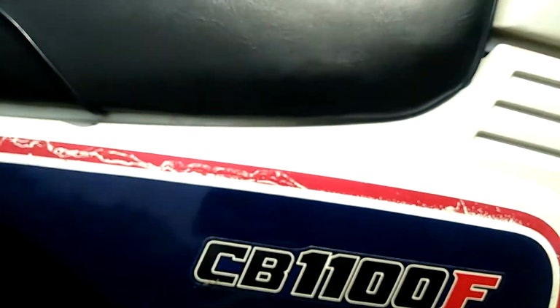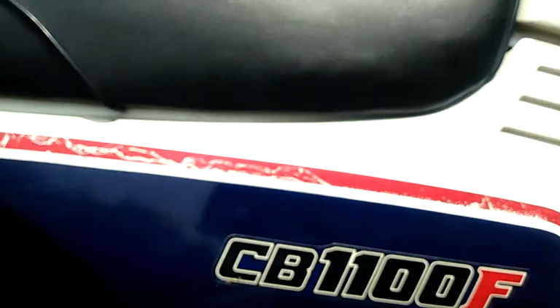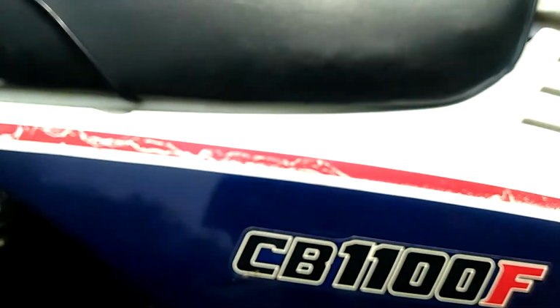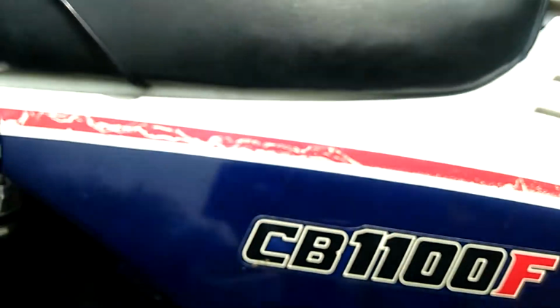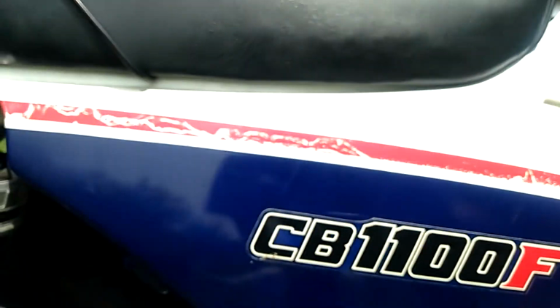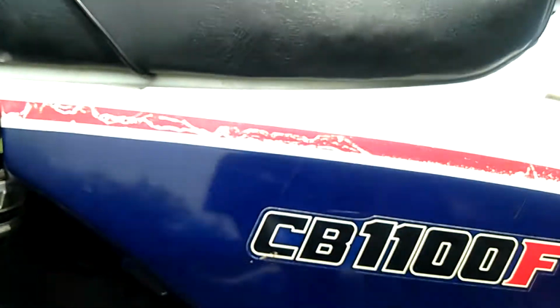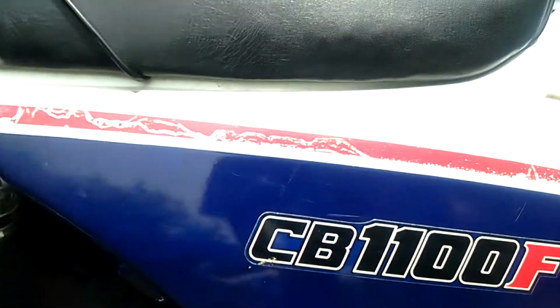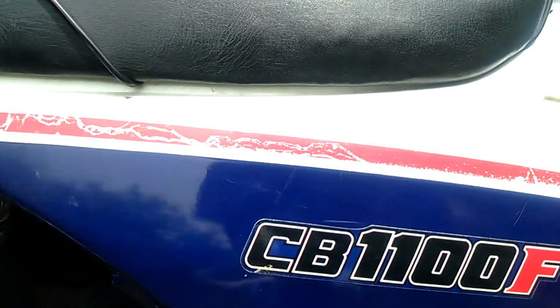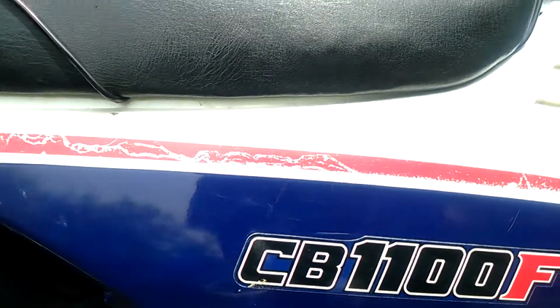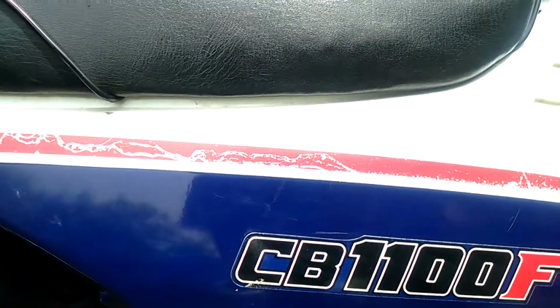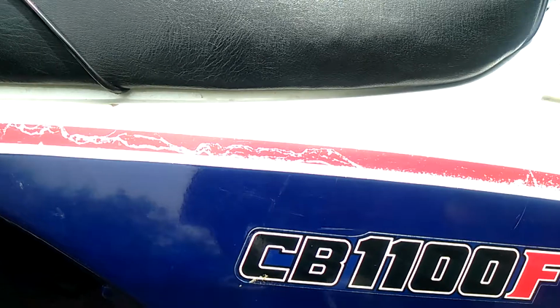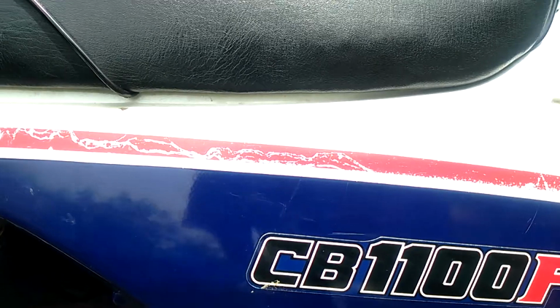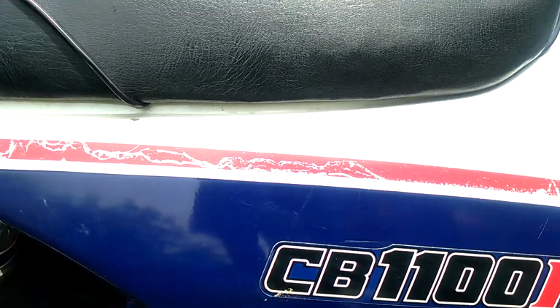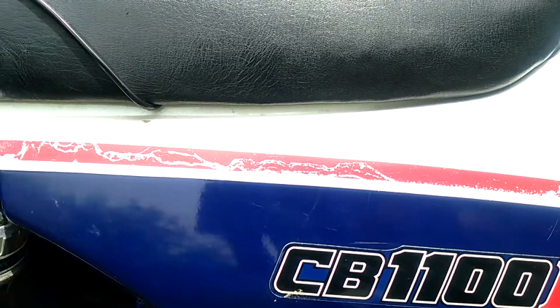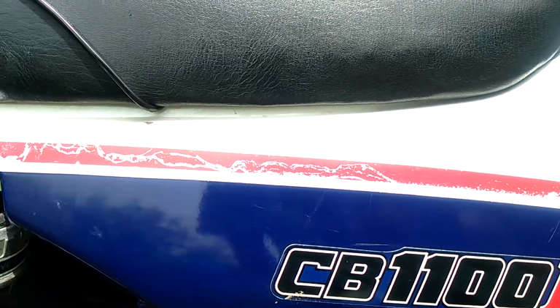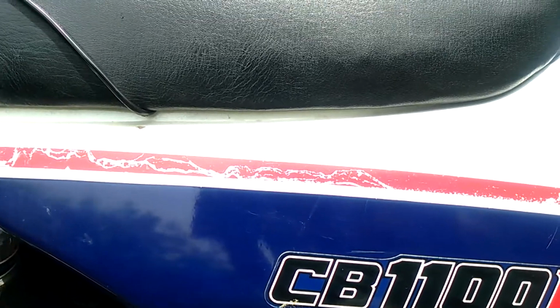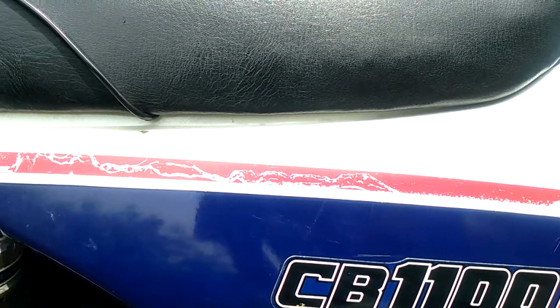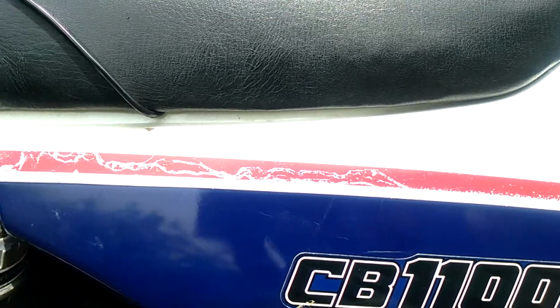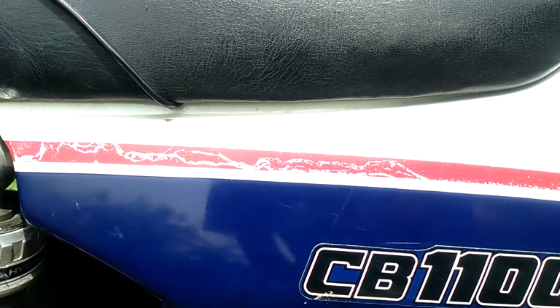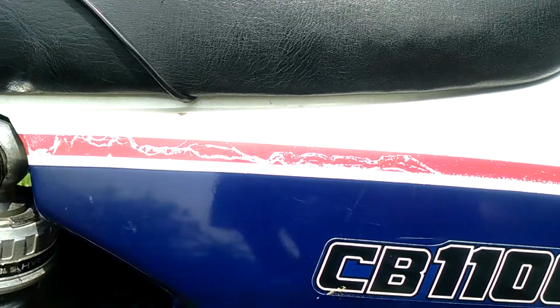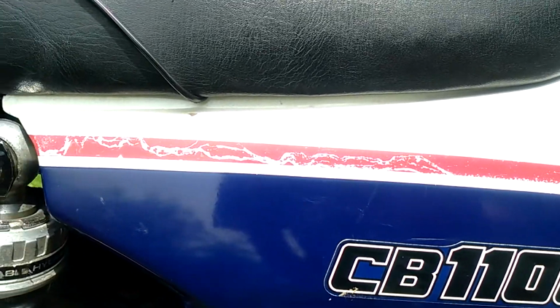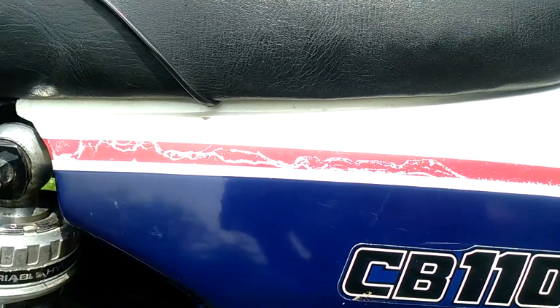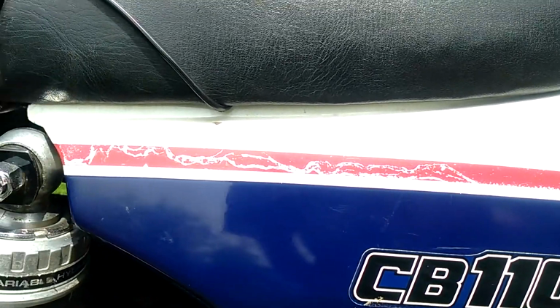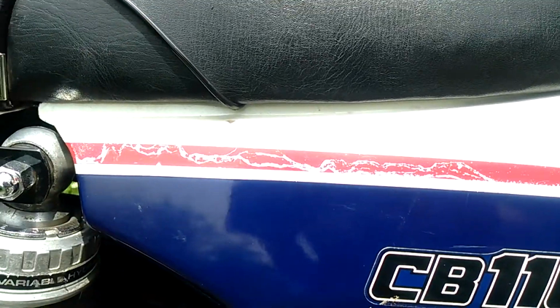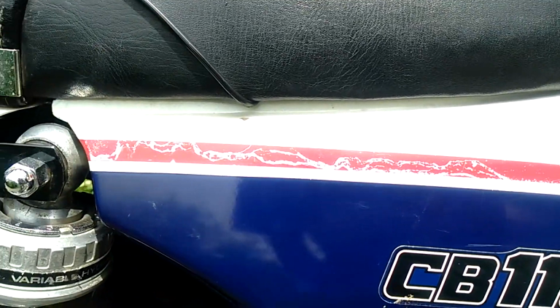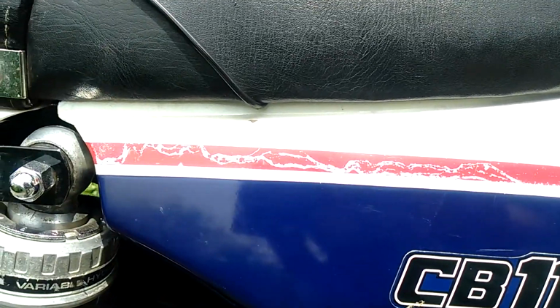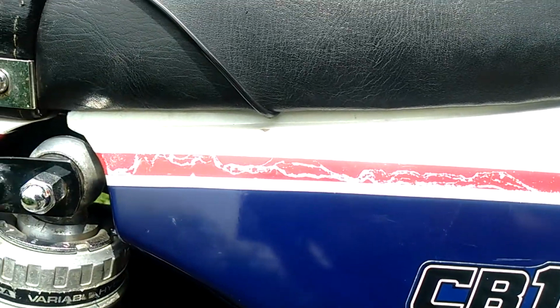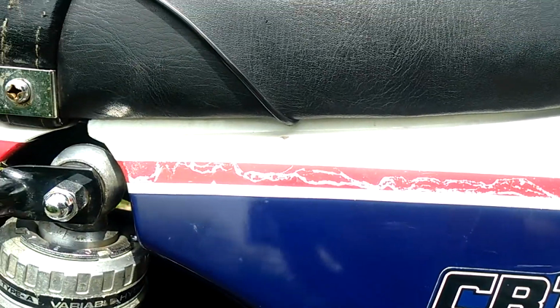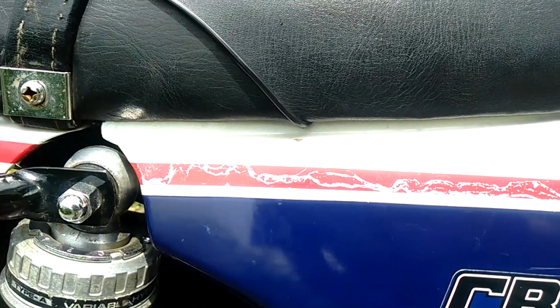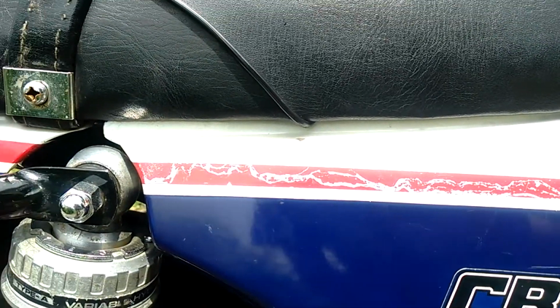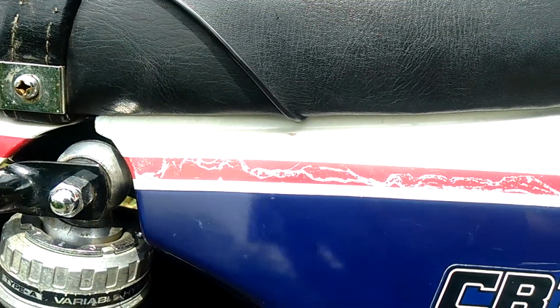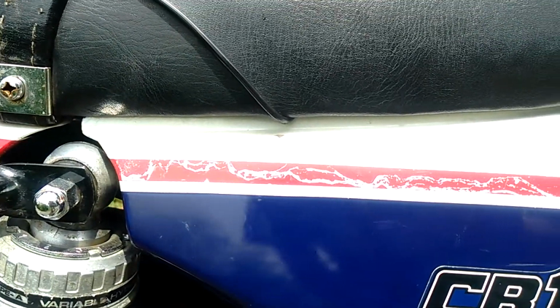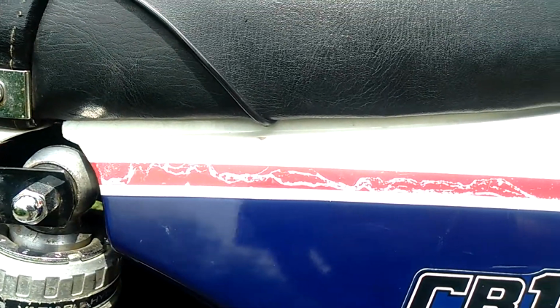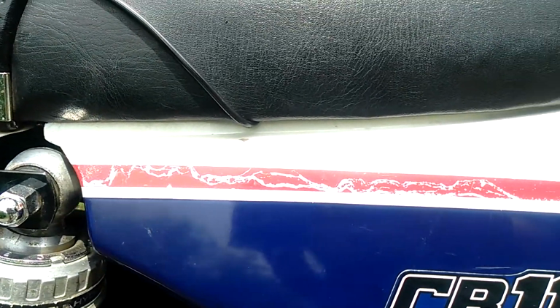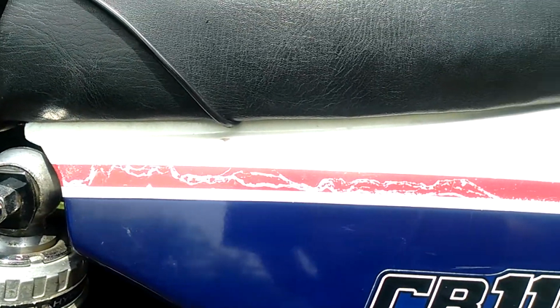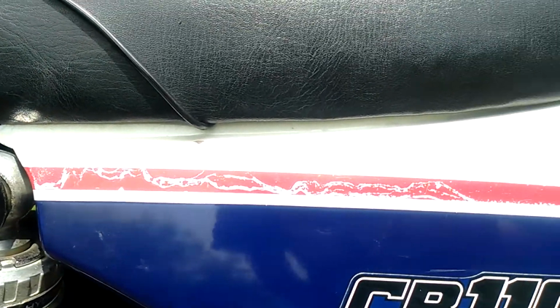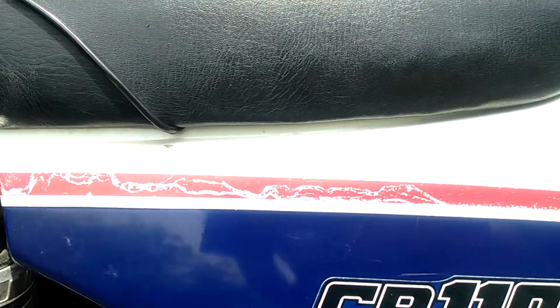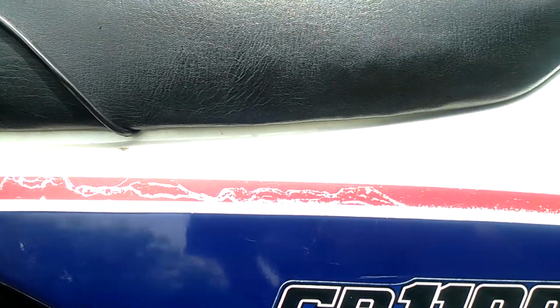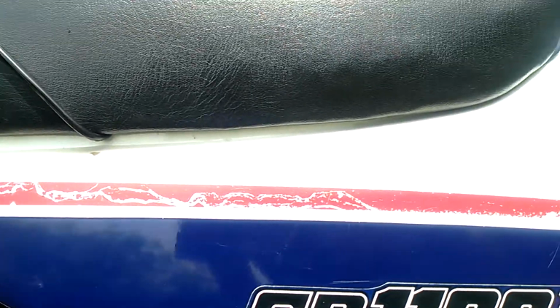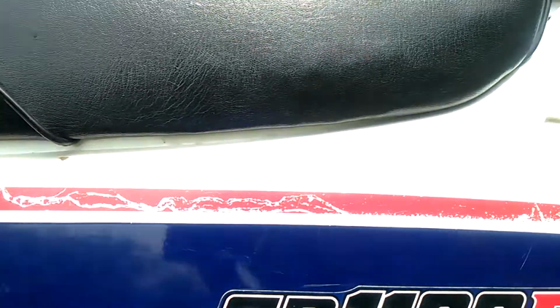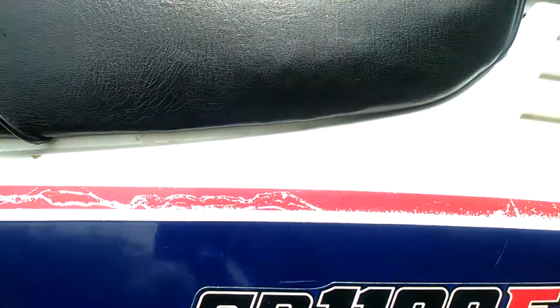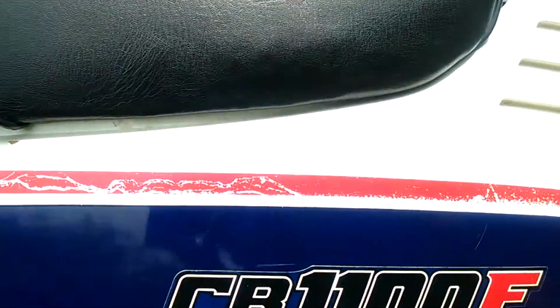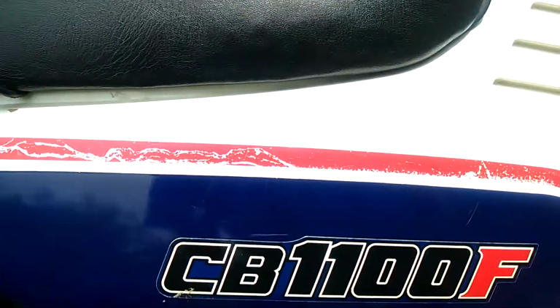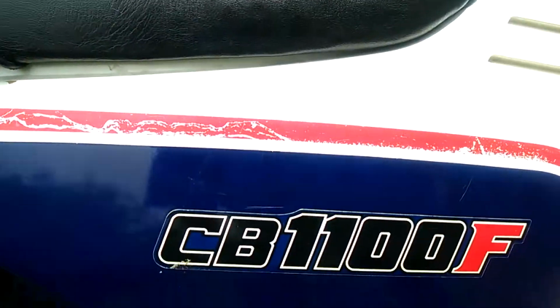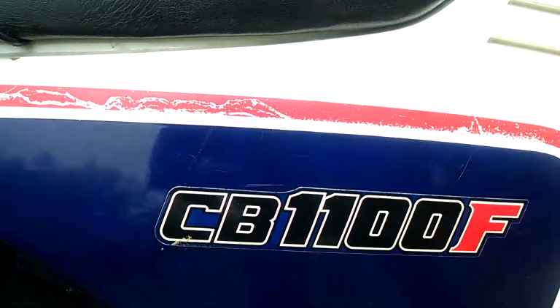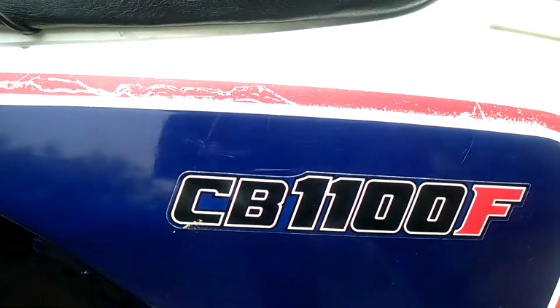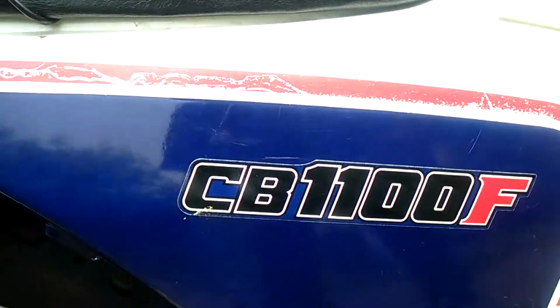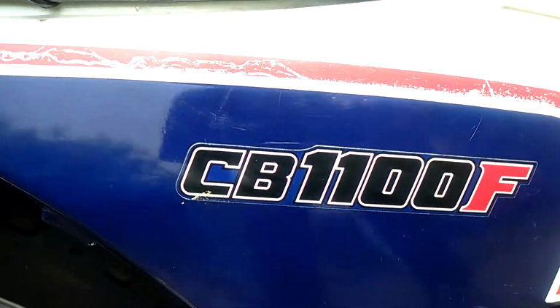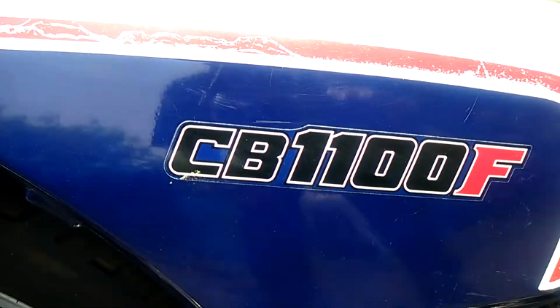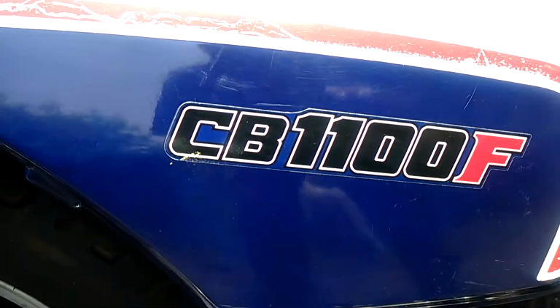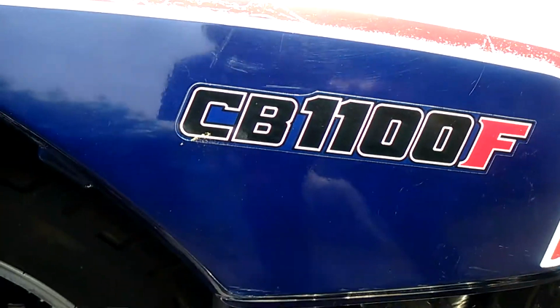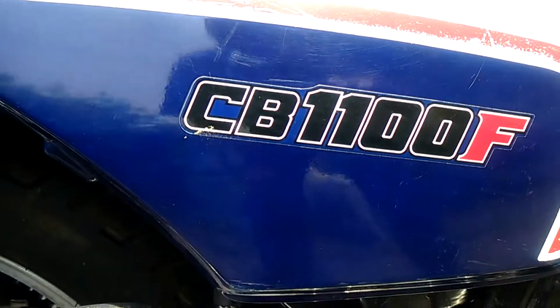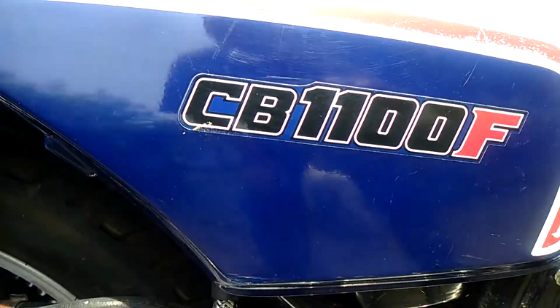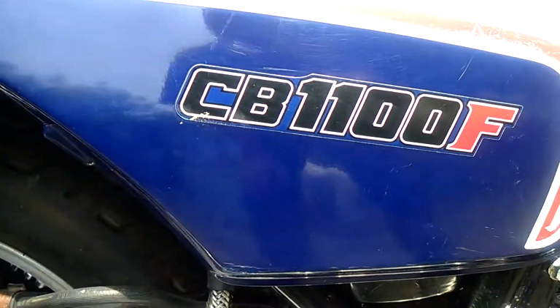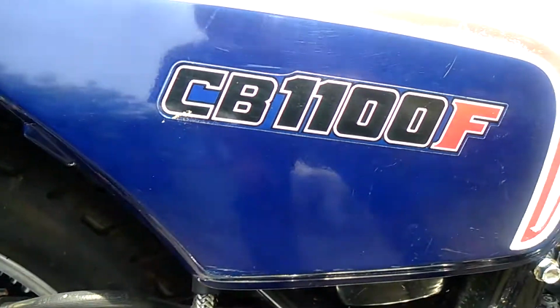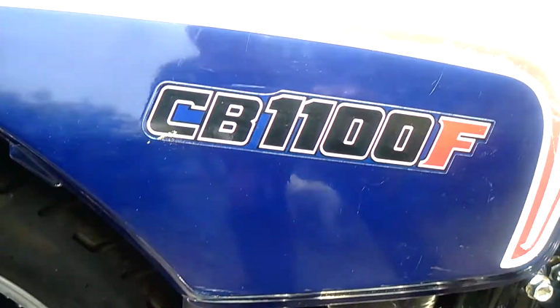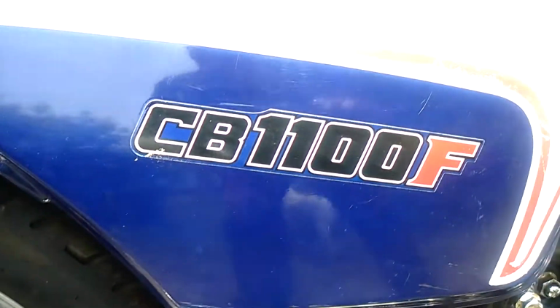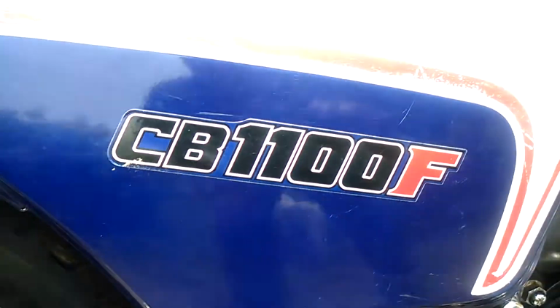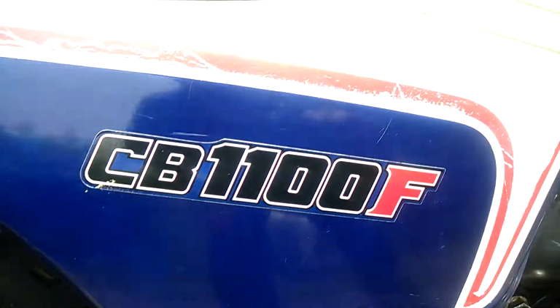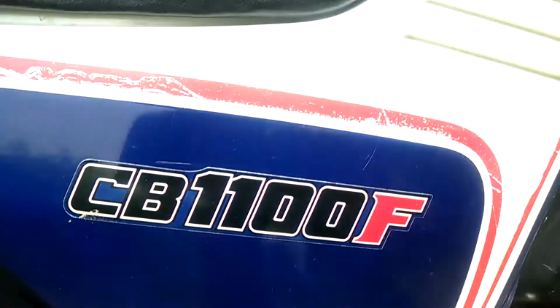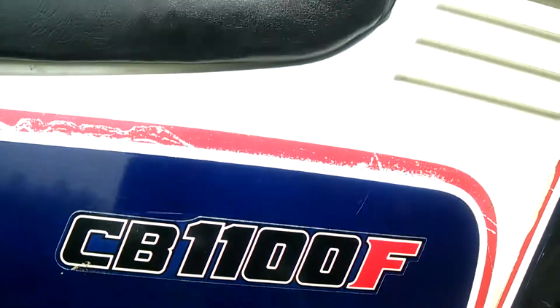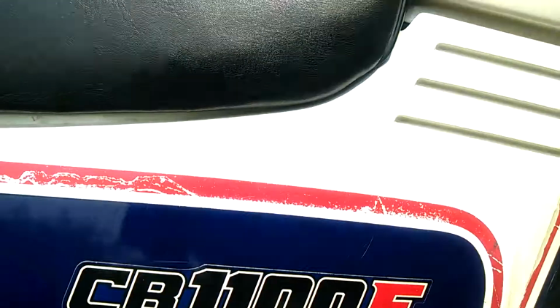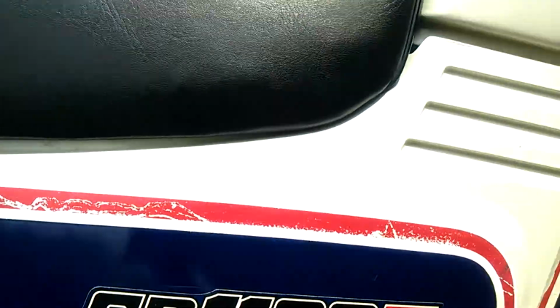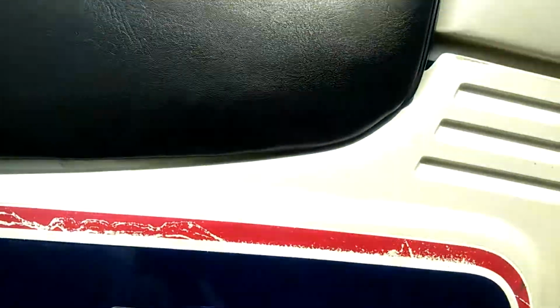Do you see where the stickers are just starting to peel? Because it's old, but the paint itself is good.